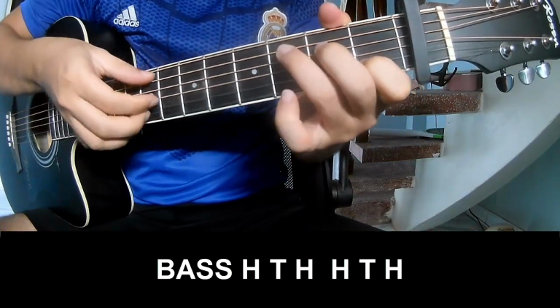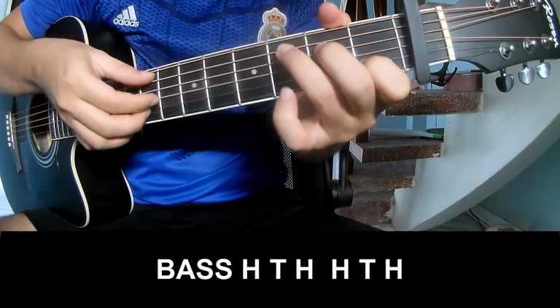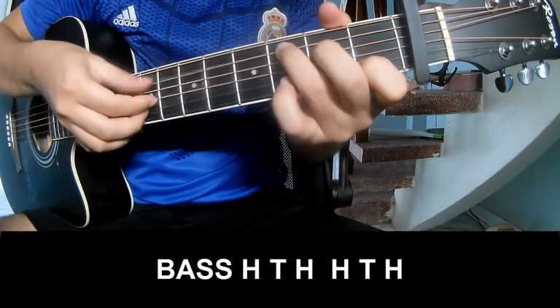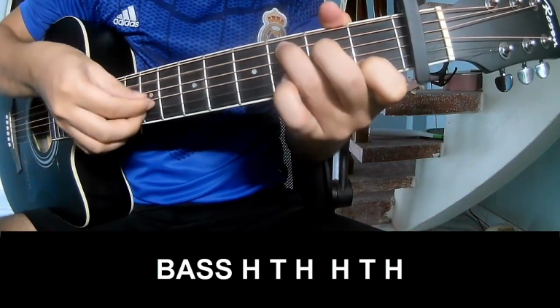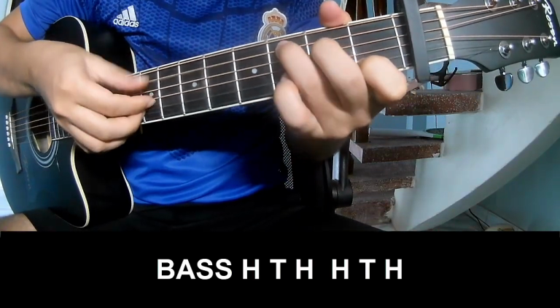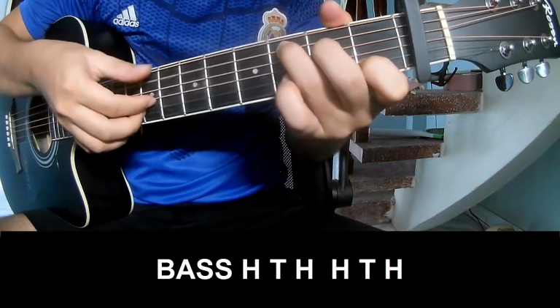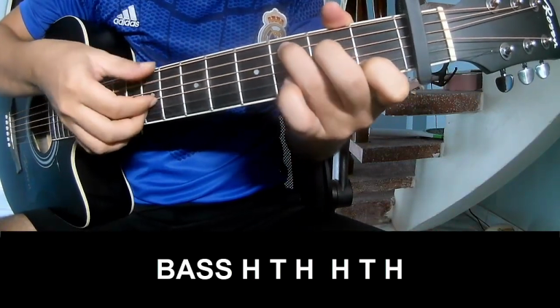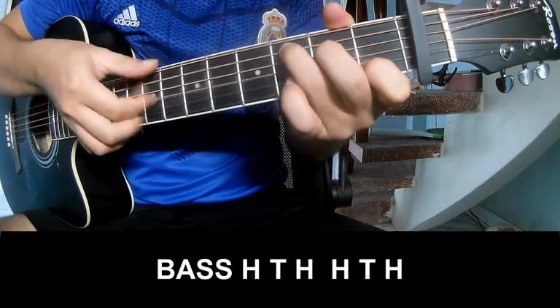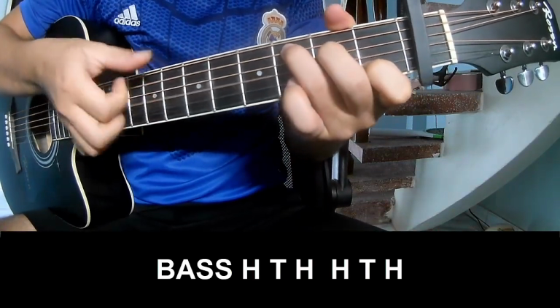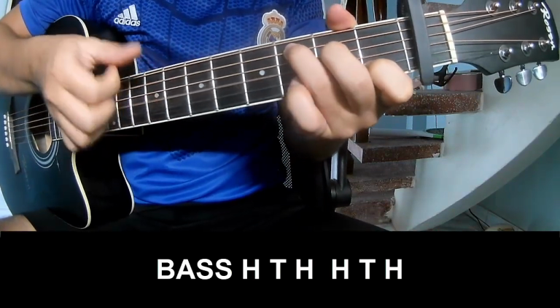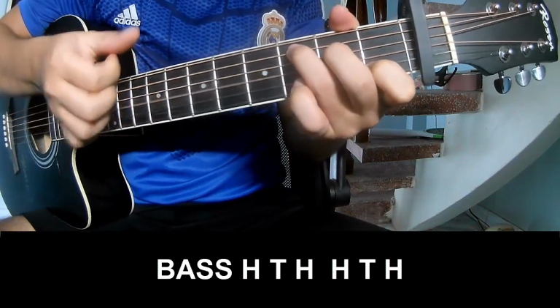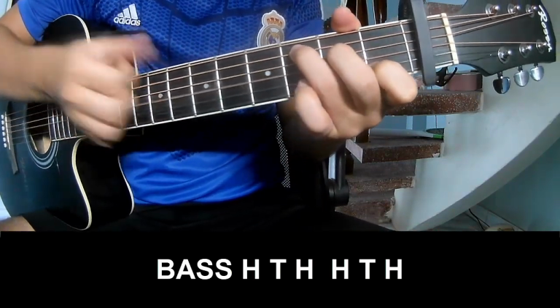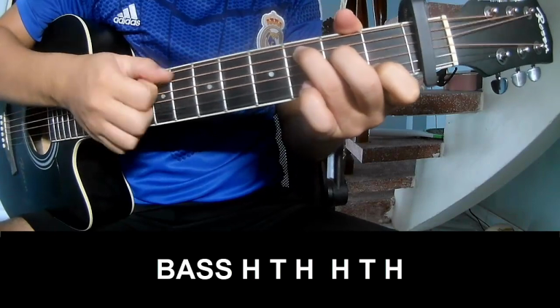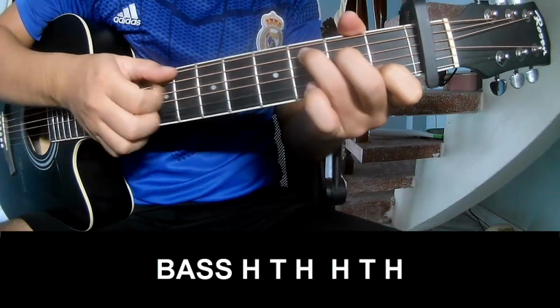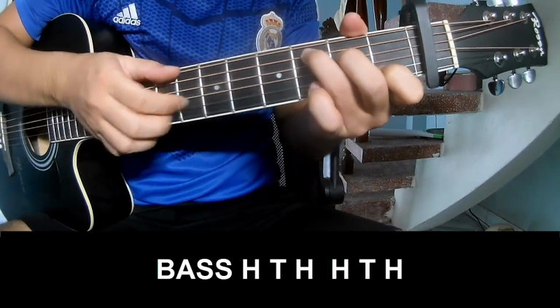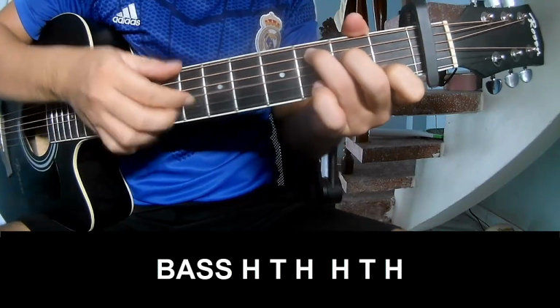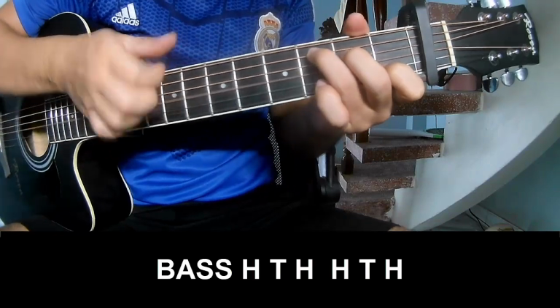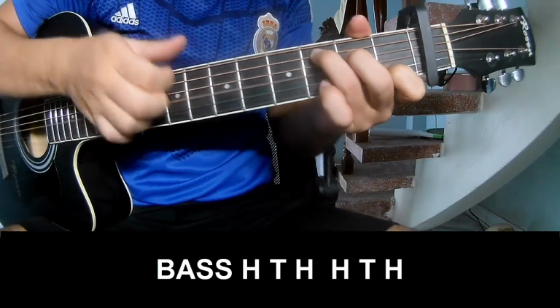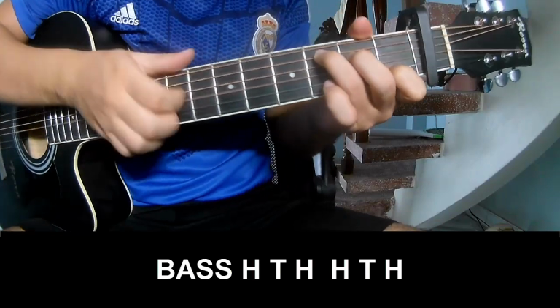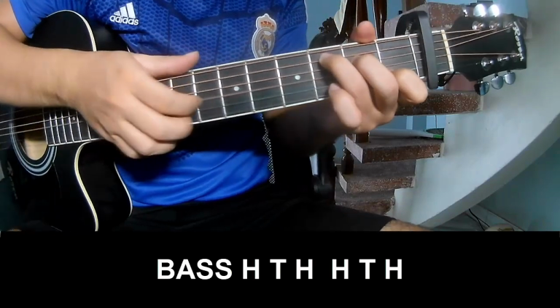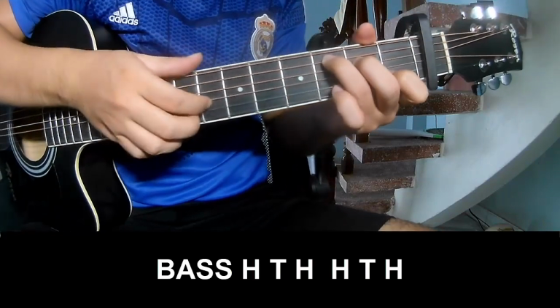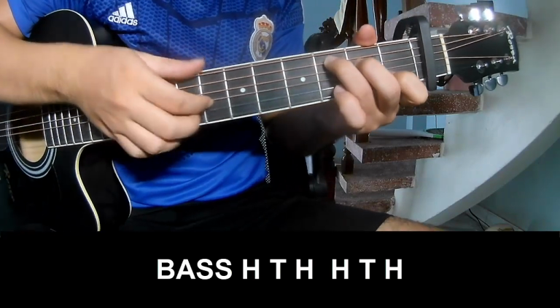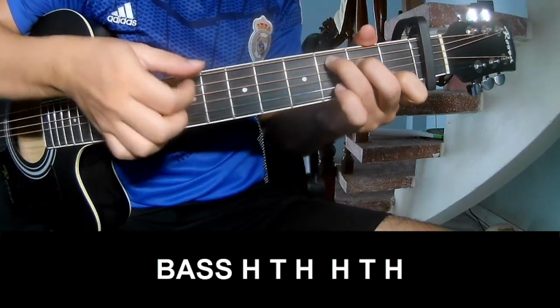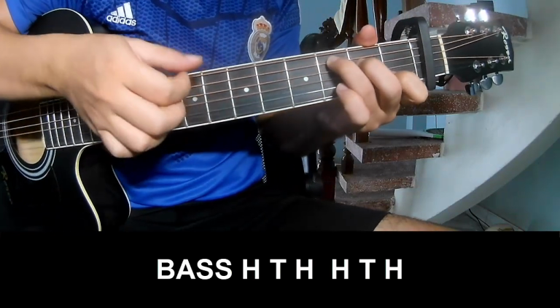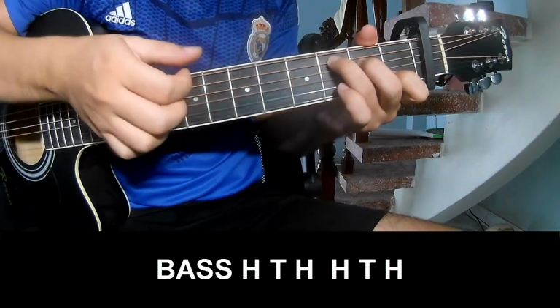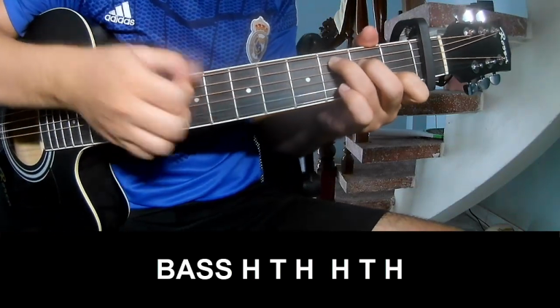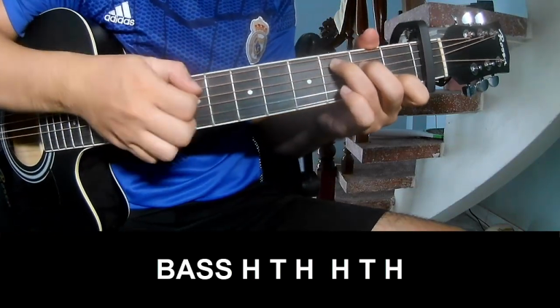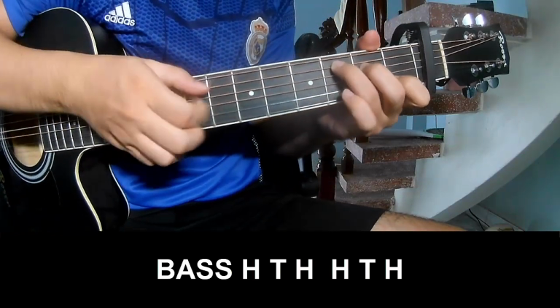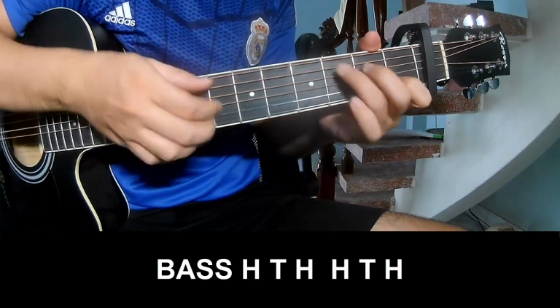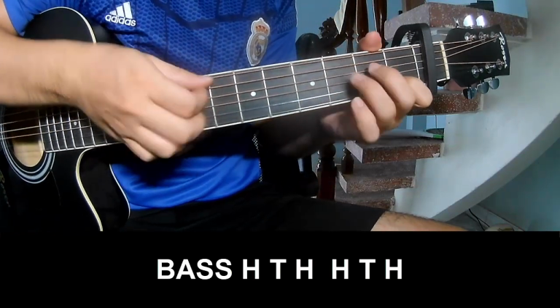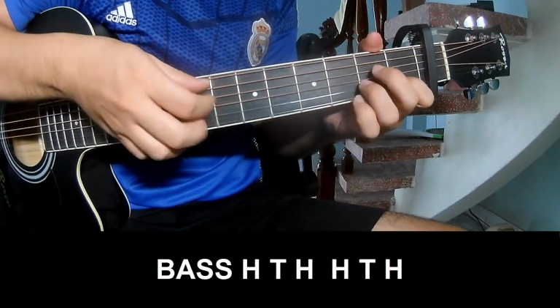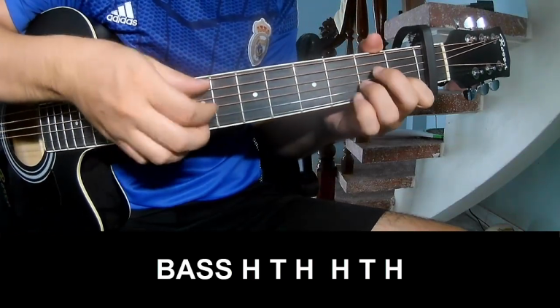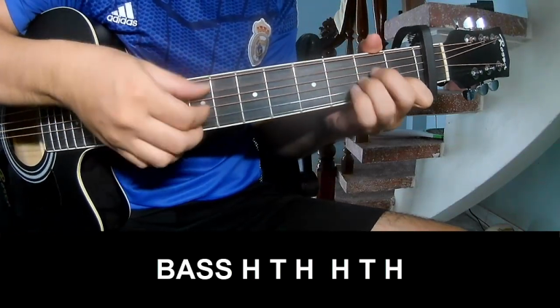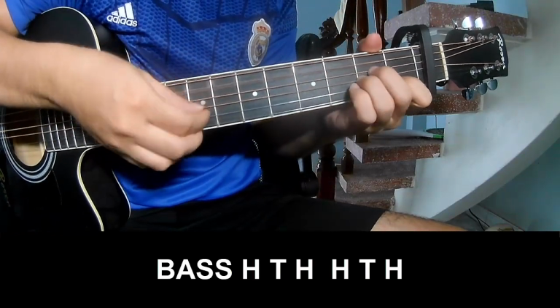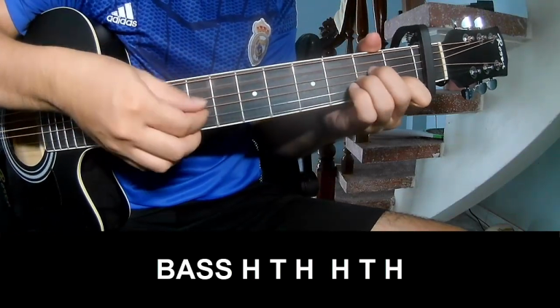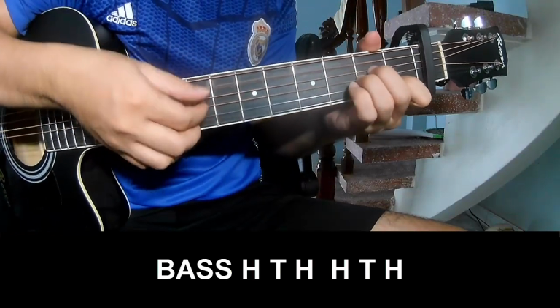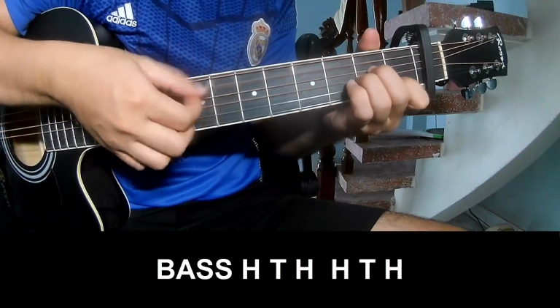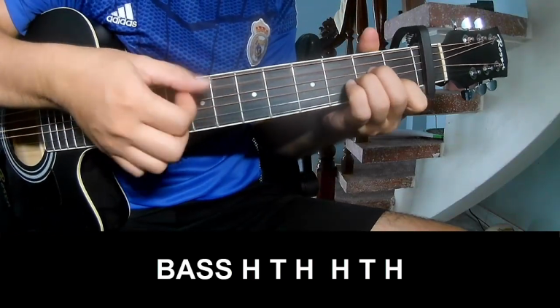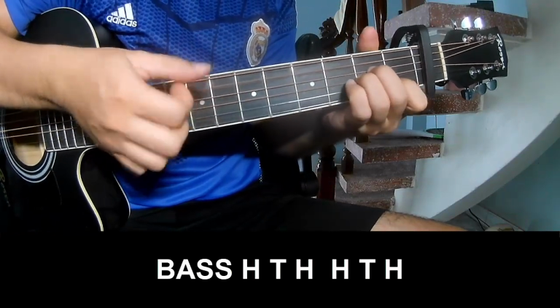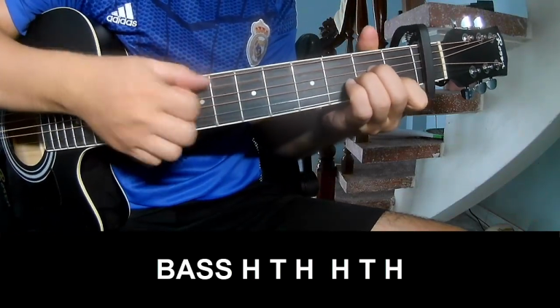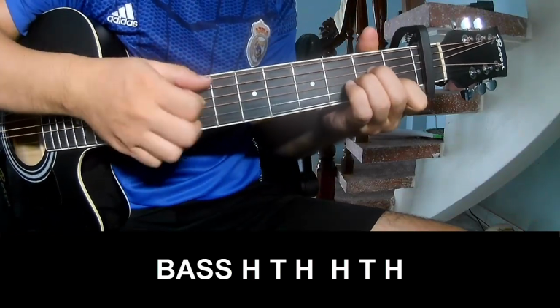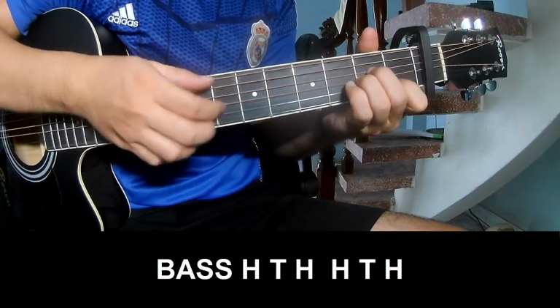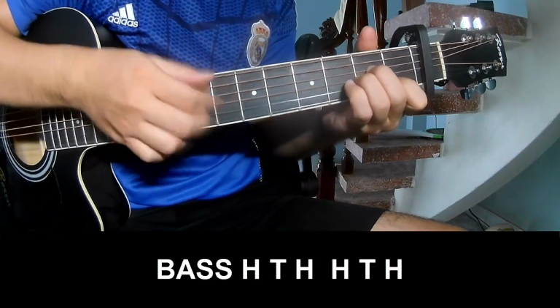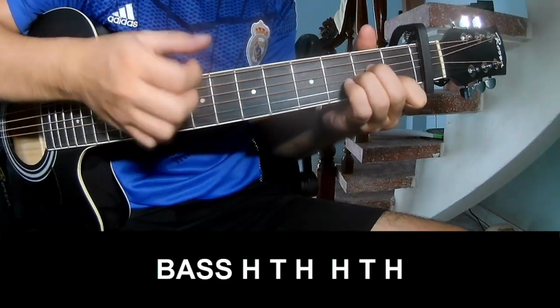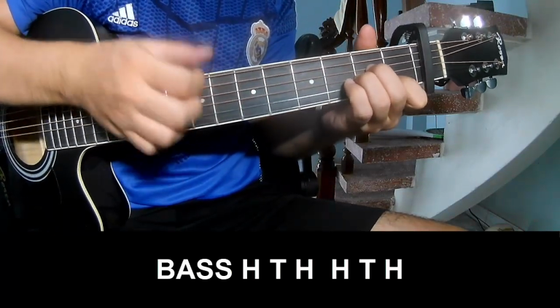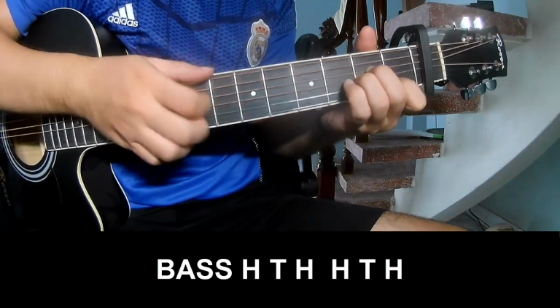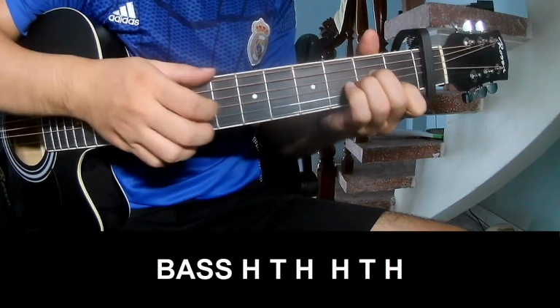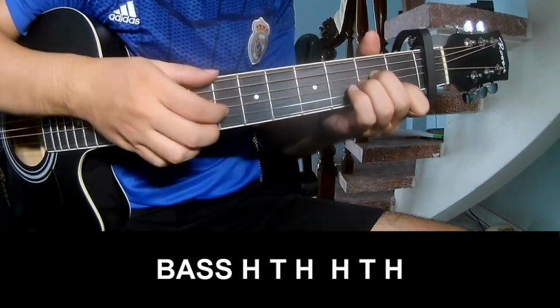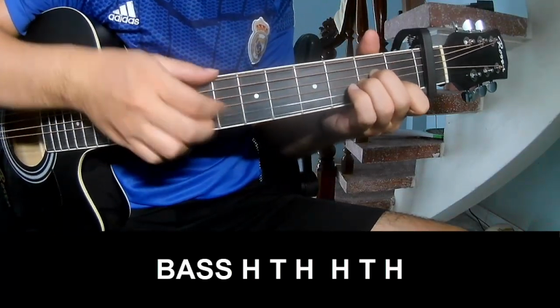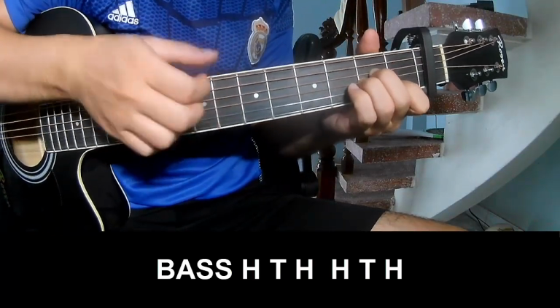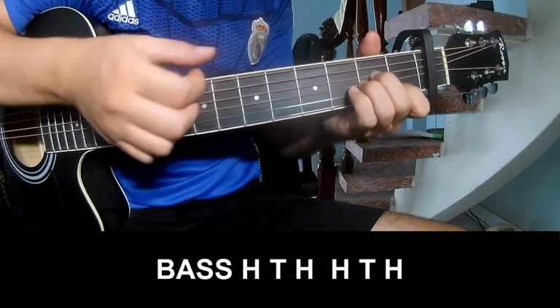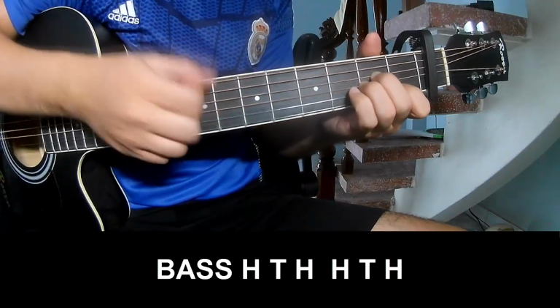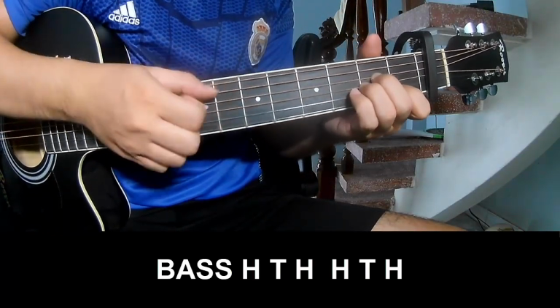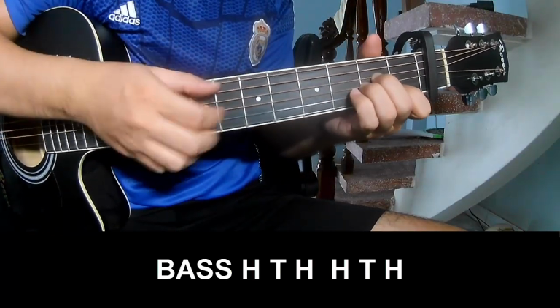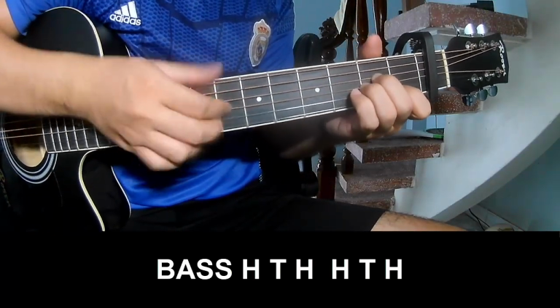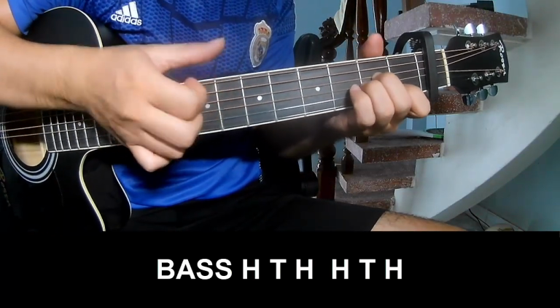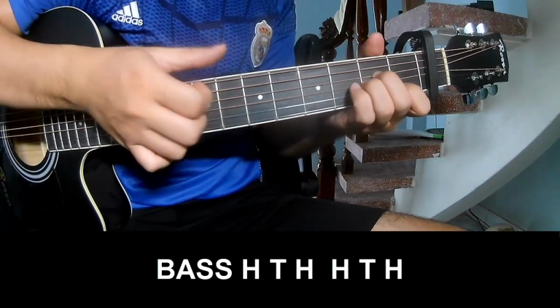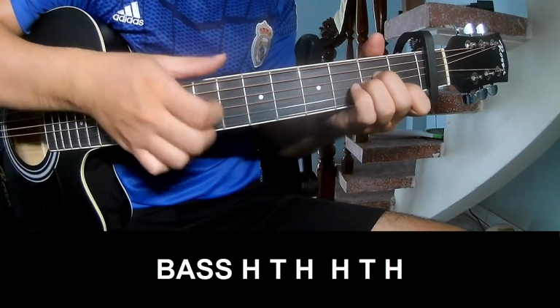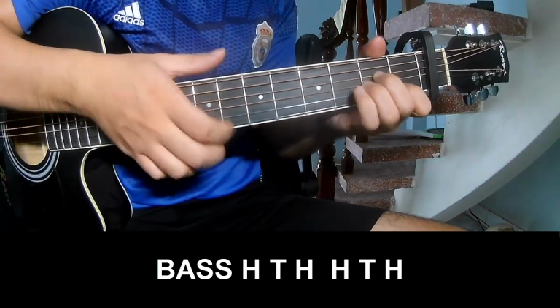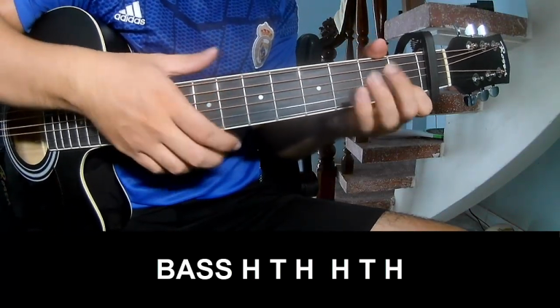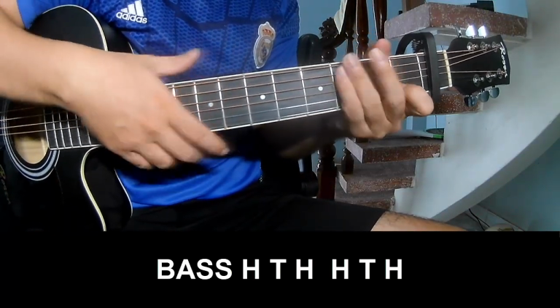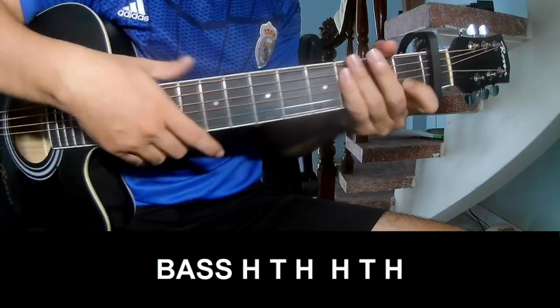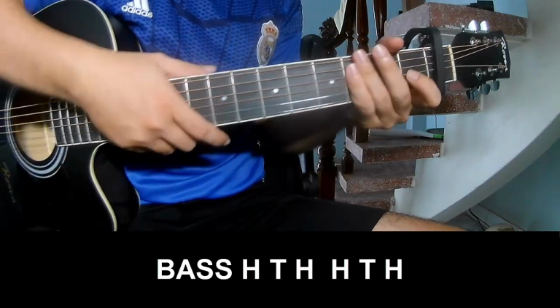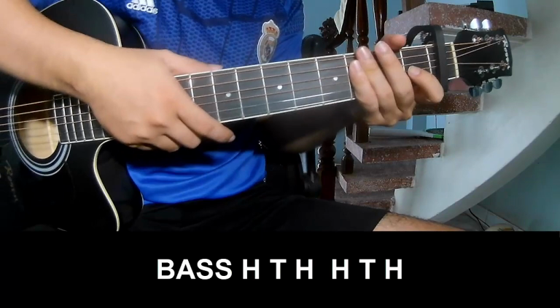Play: boot, step, hook, boot, step, hook, play, boot, step, hook, boot, step, hook on this song.